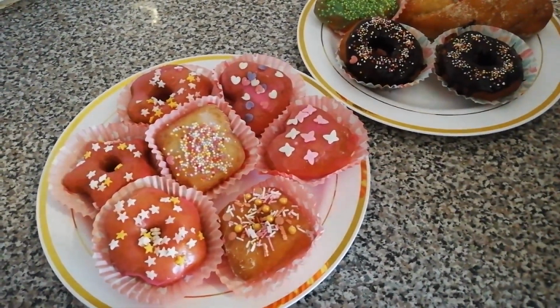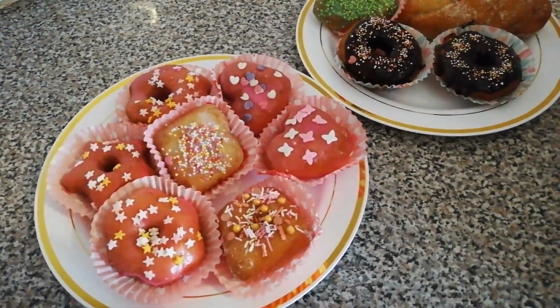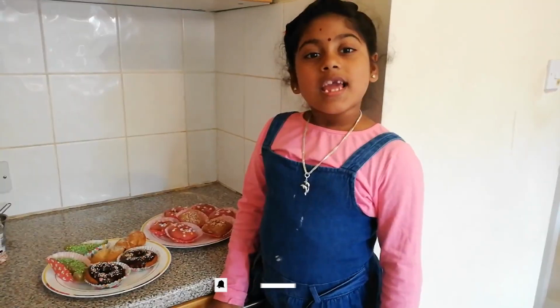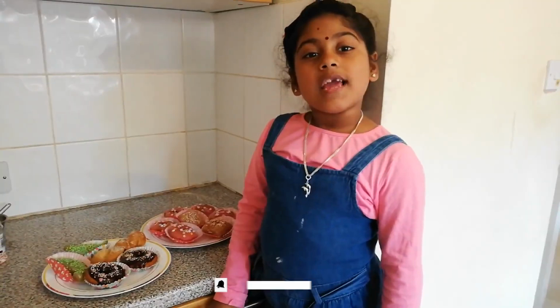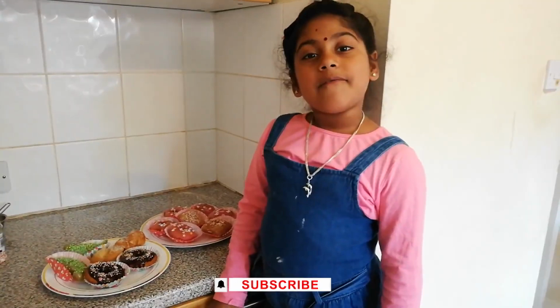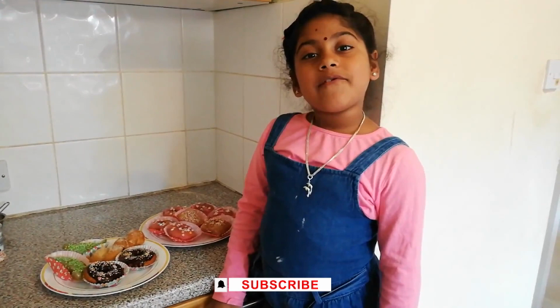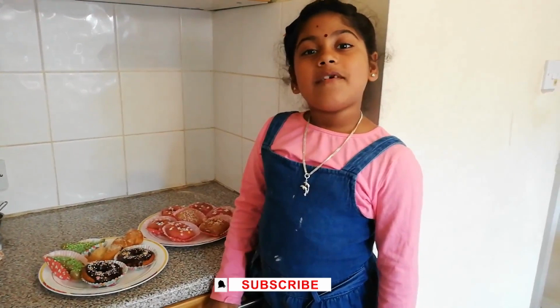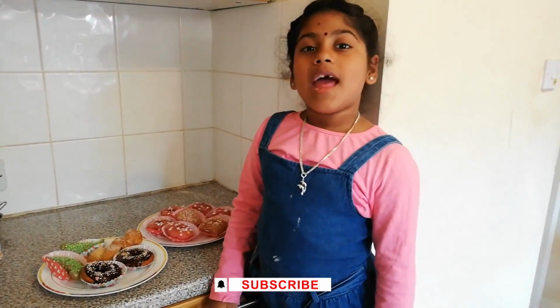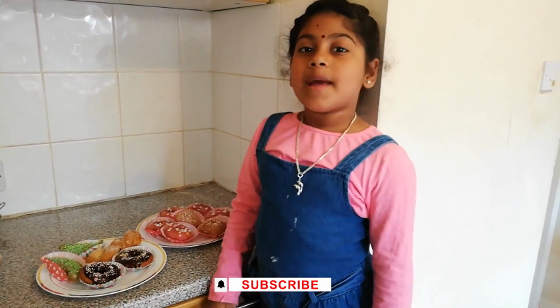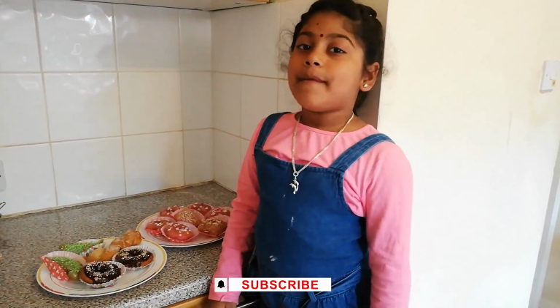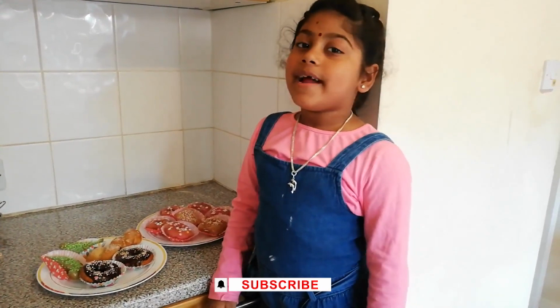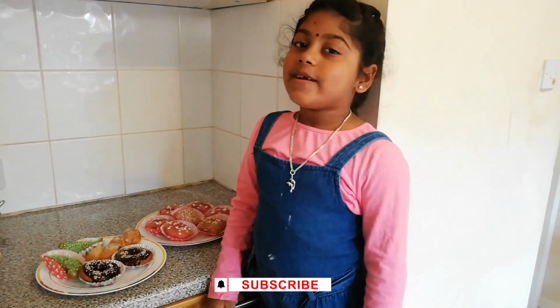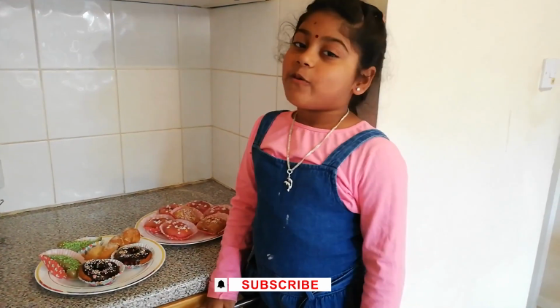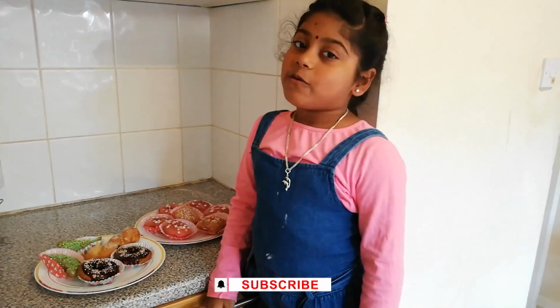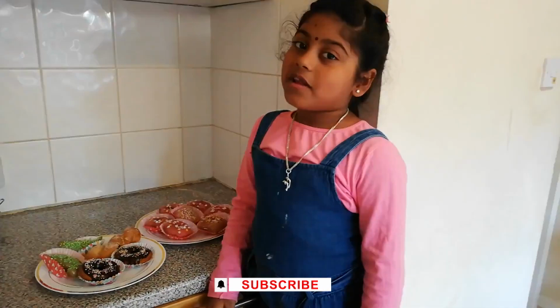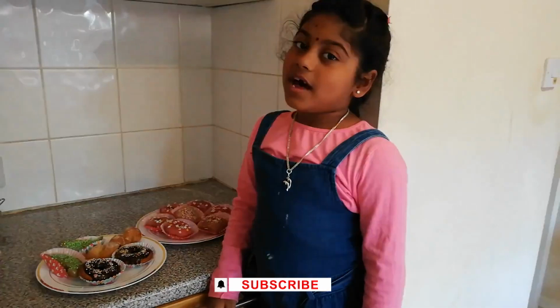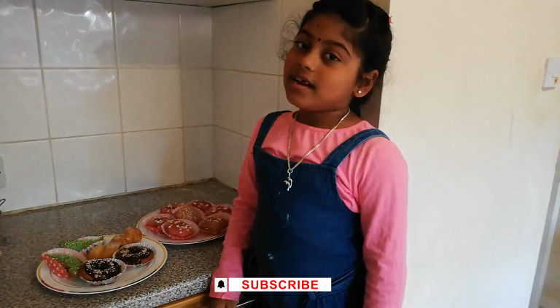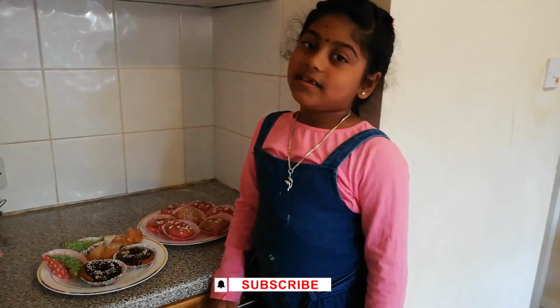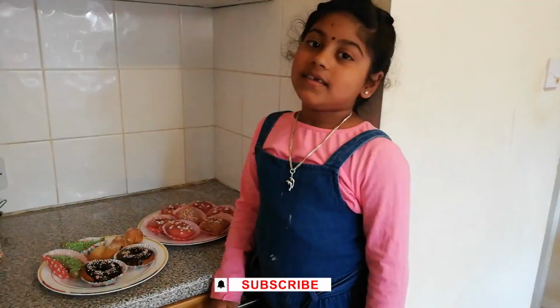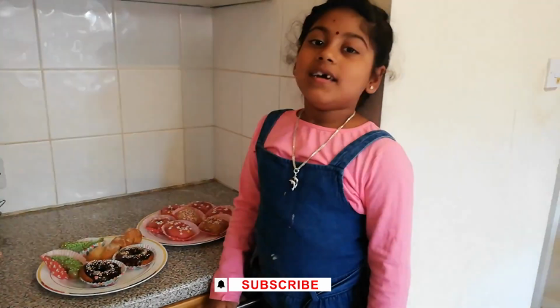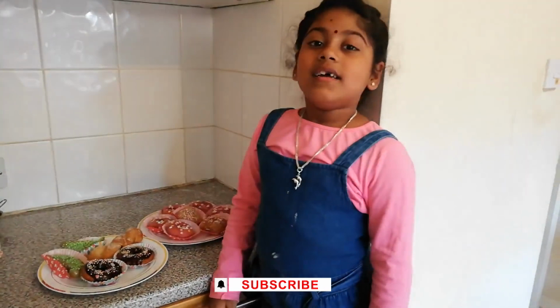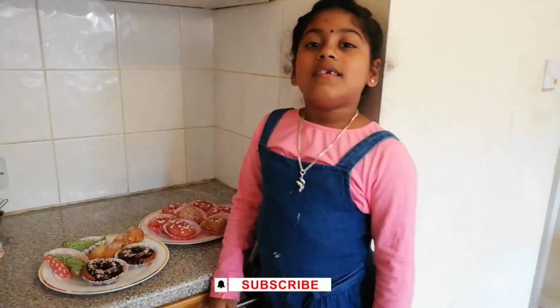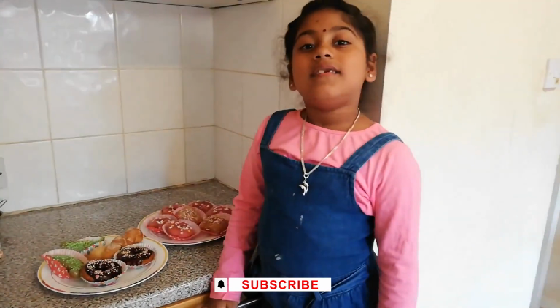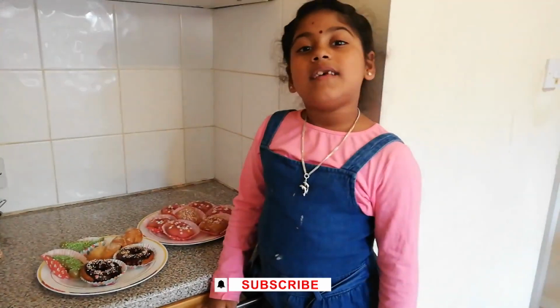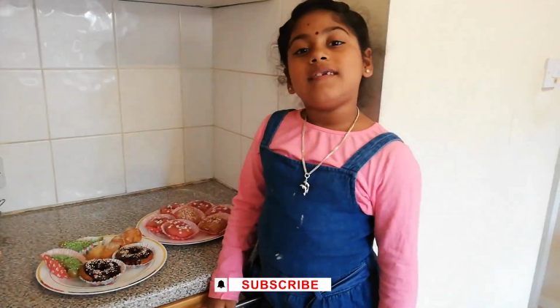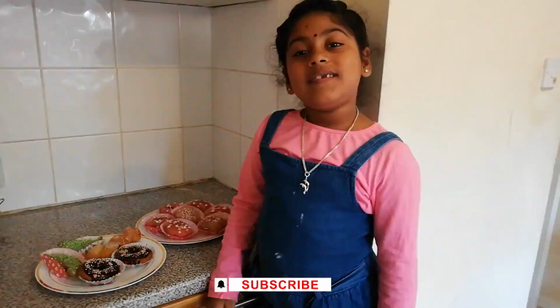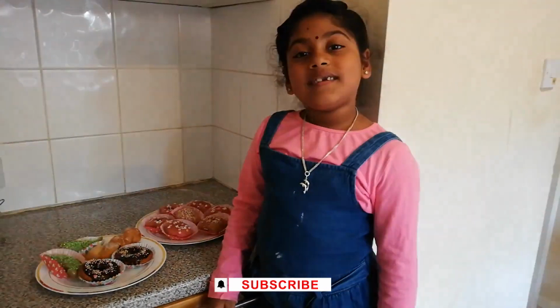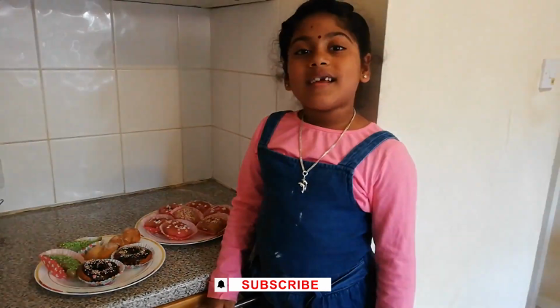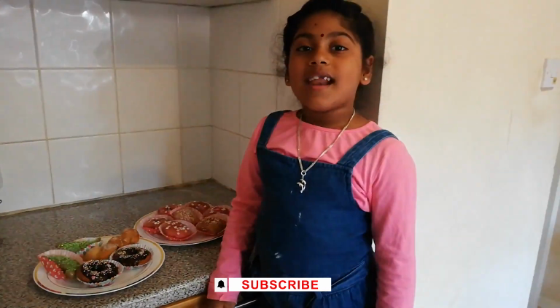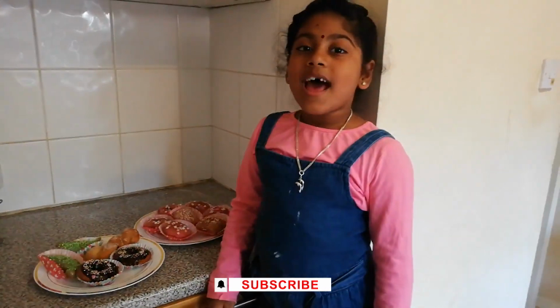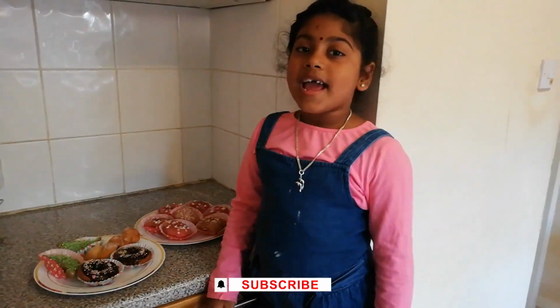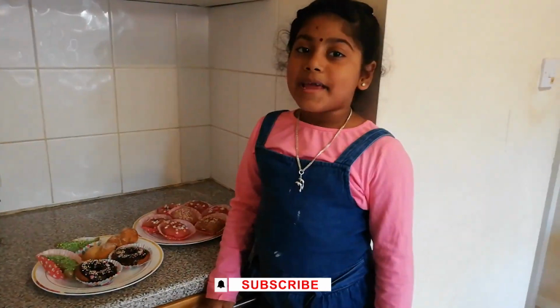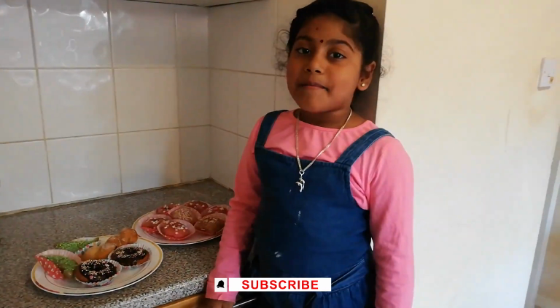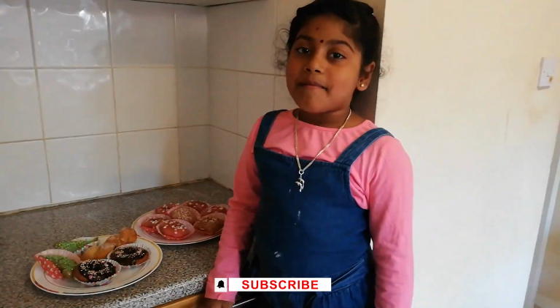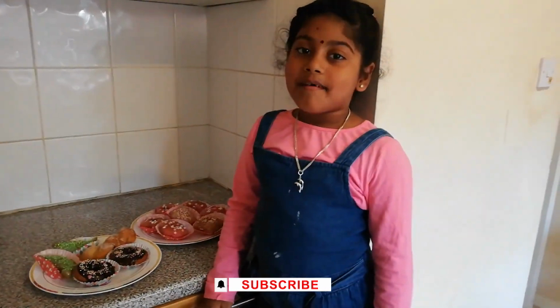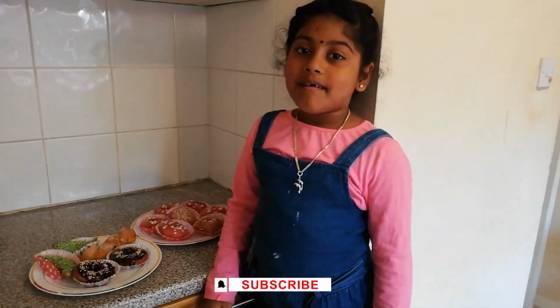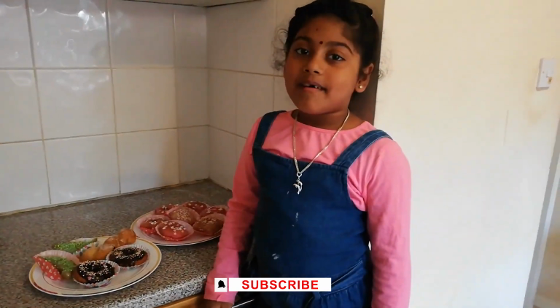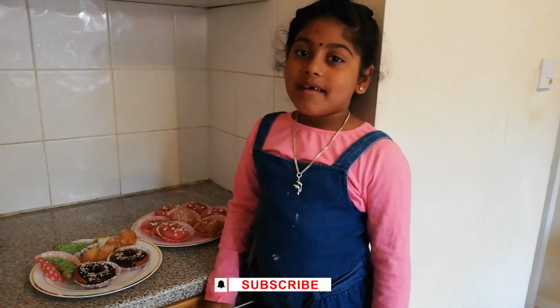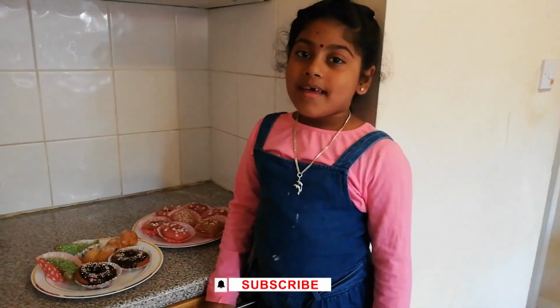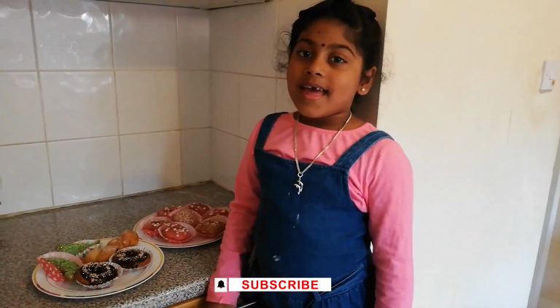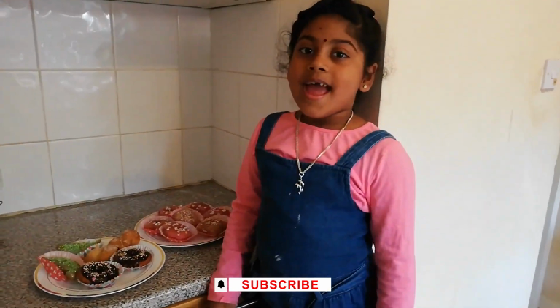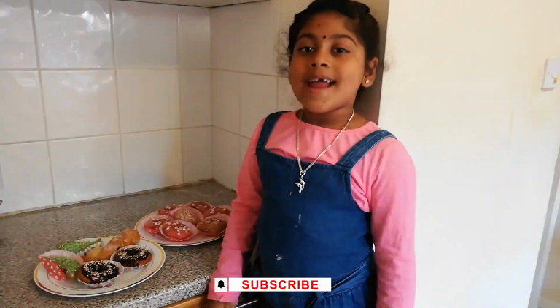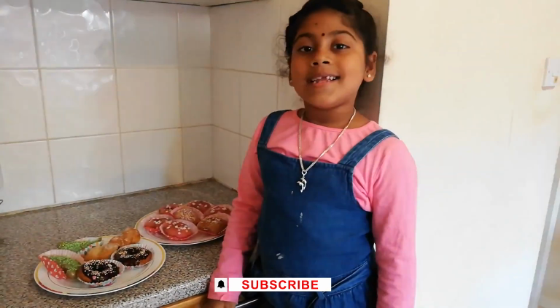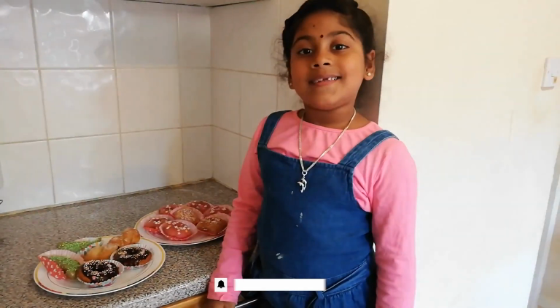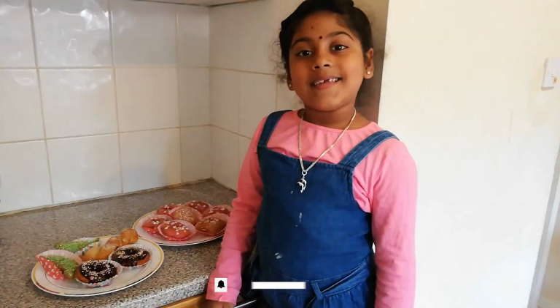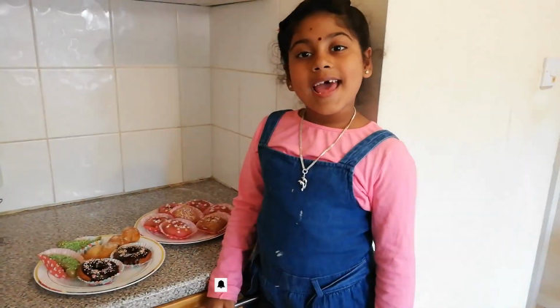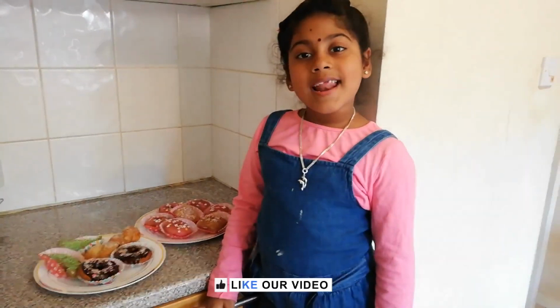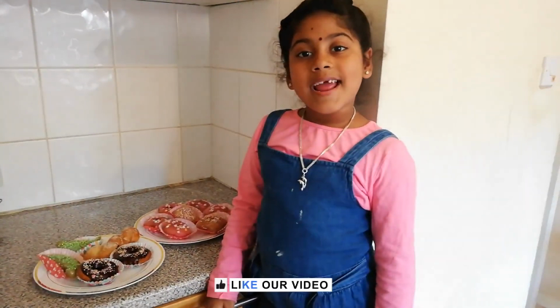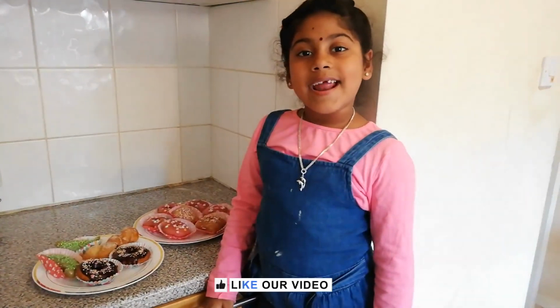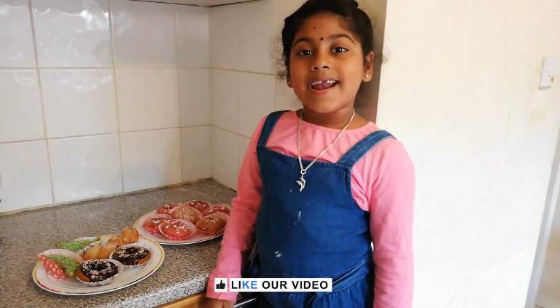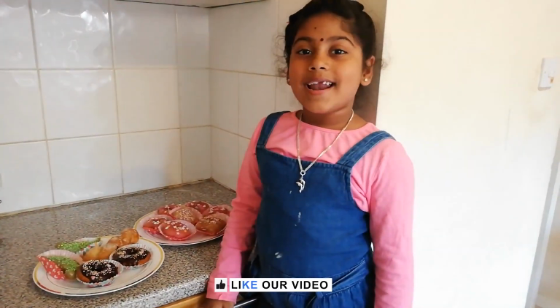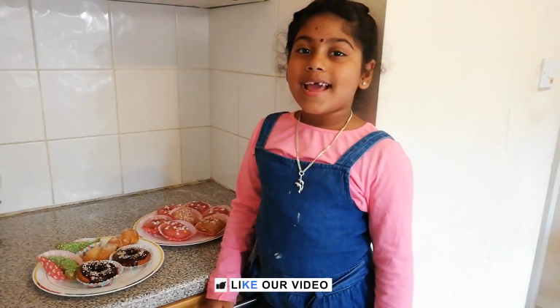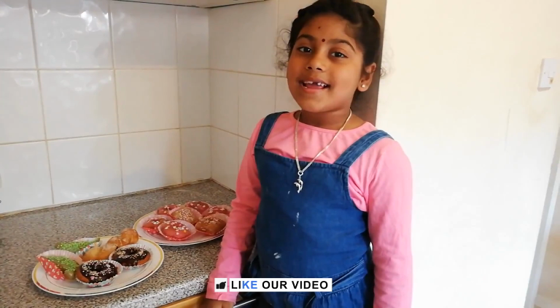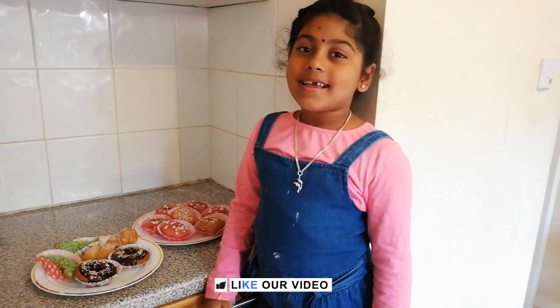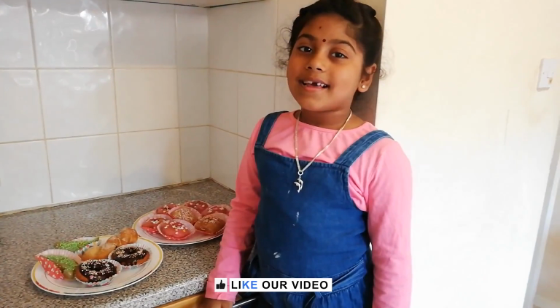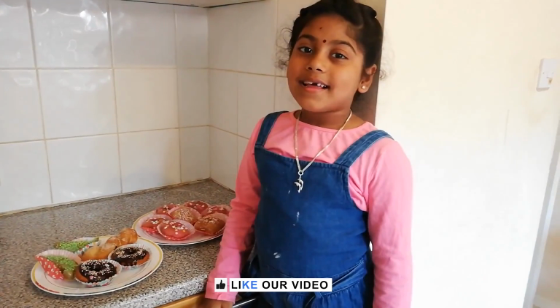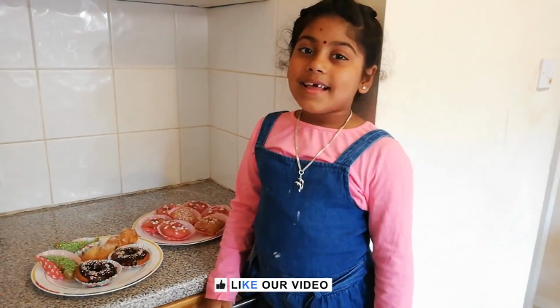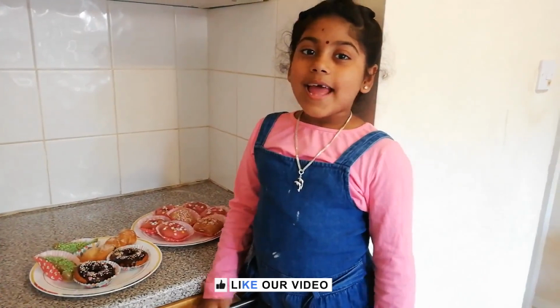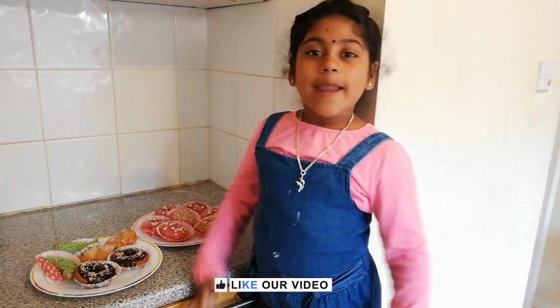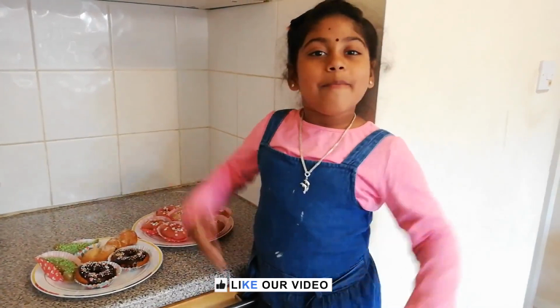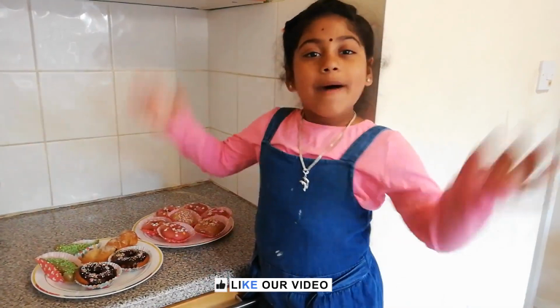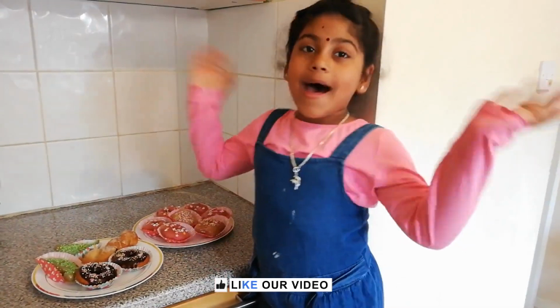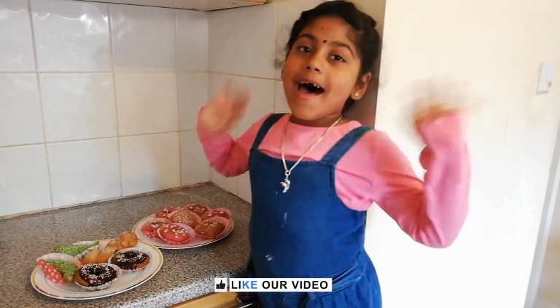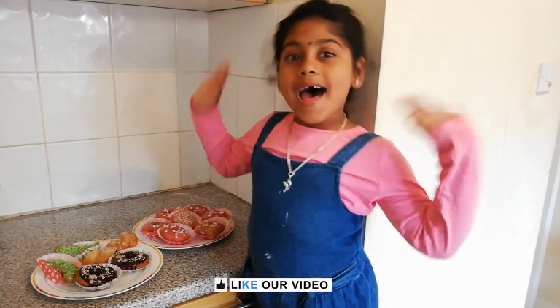If you like my doughnuts, subscribe, and share and like. Bye bye!